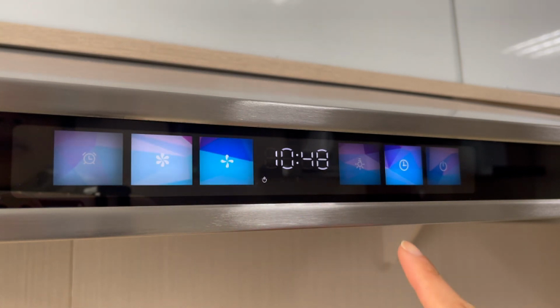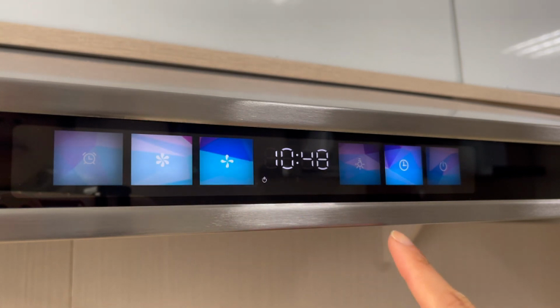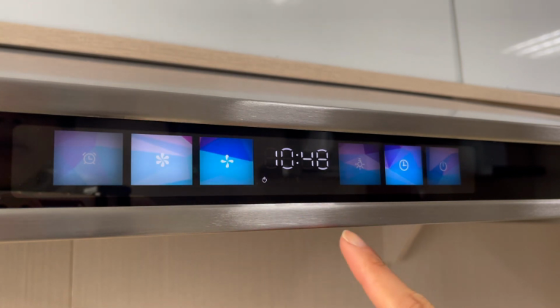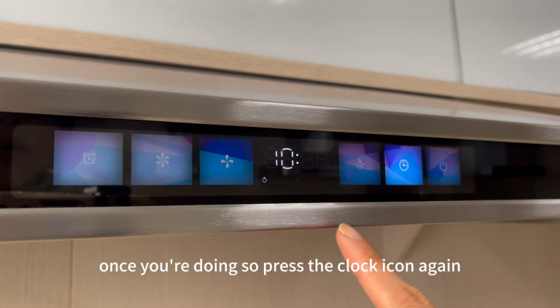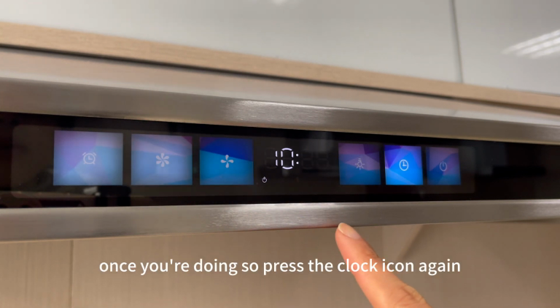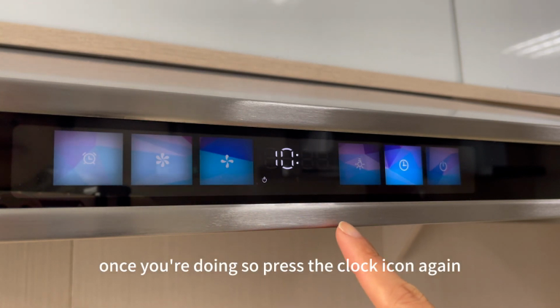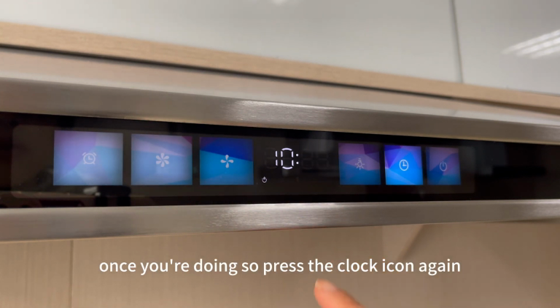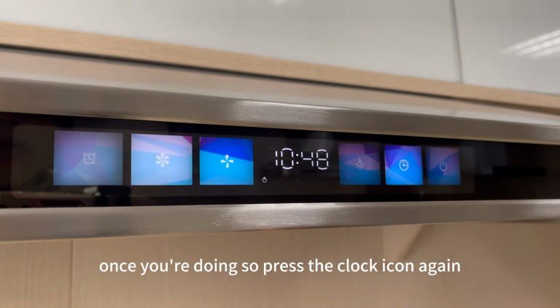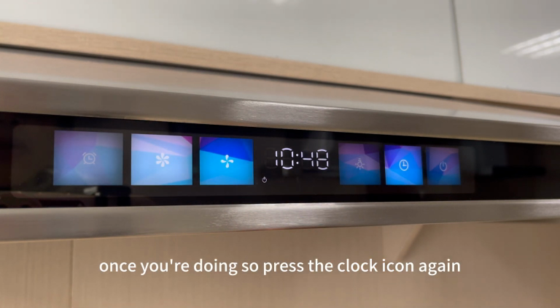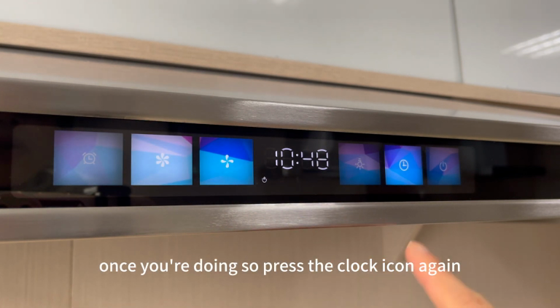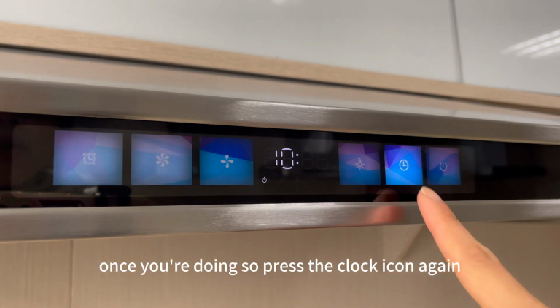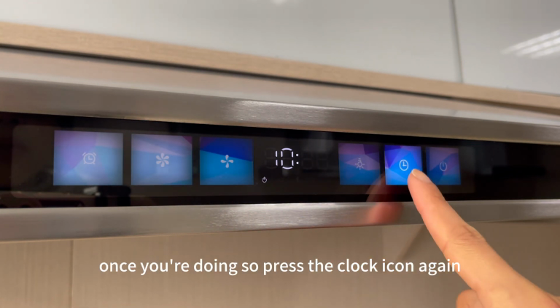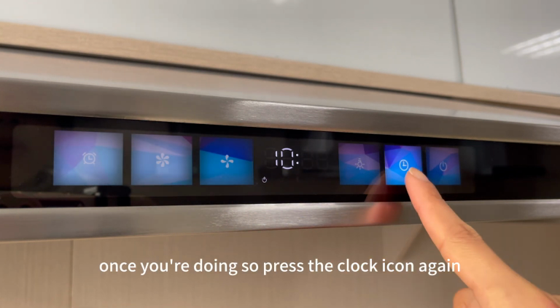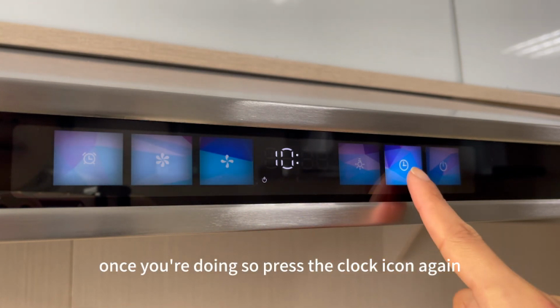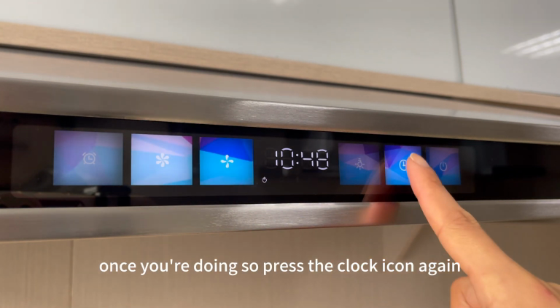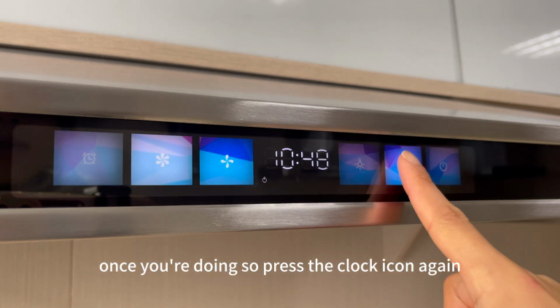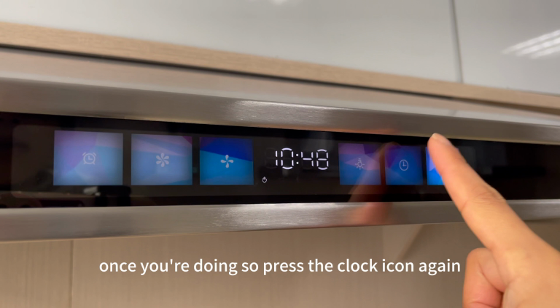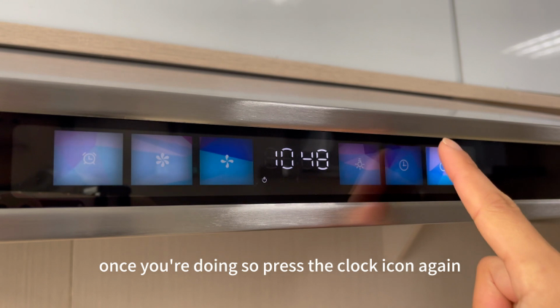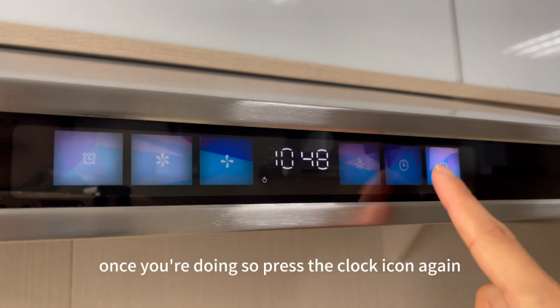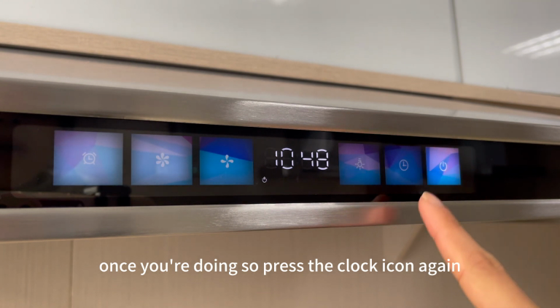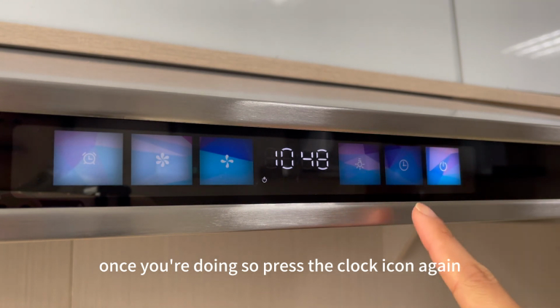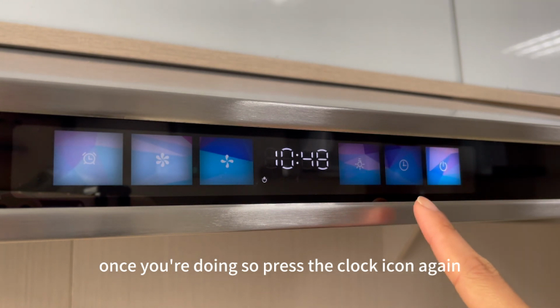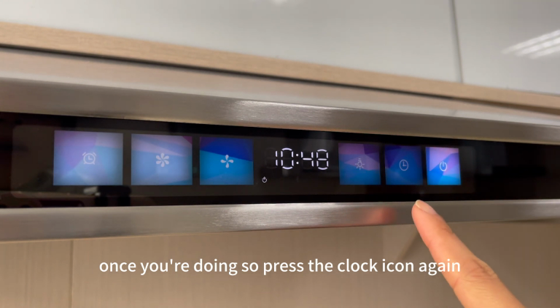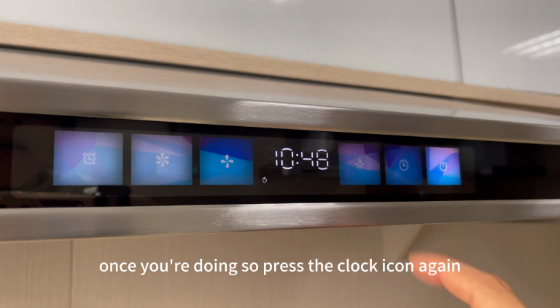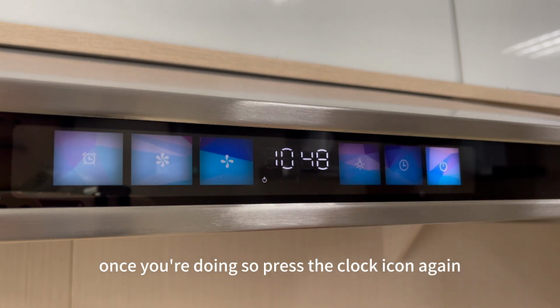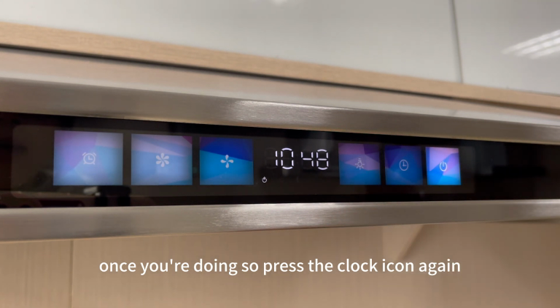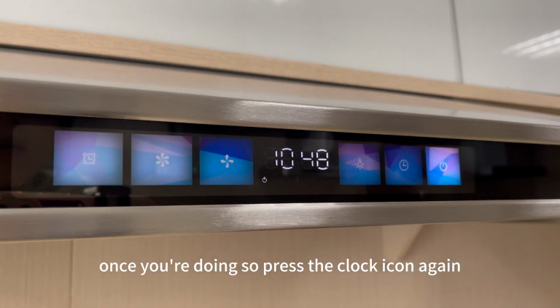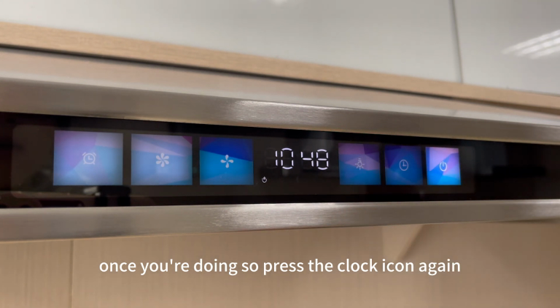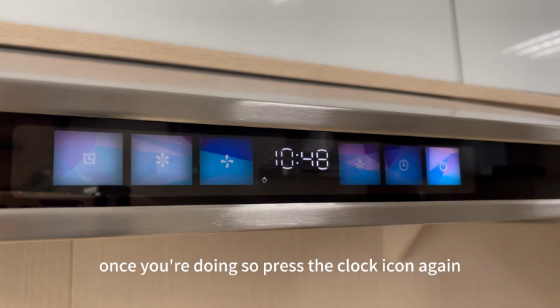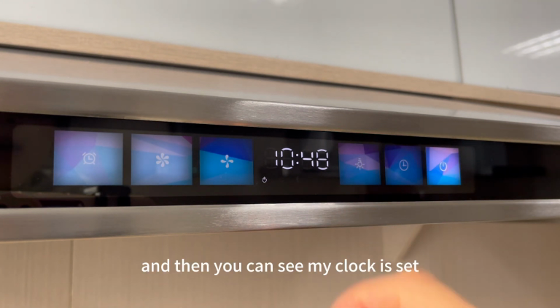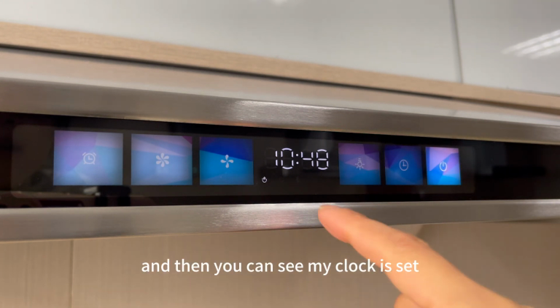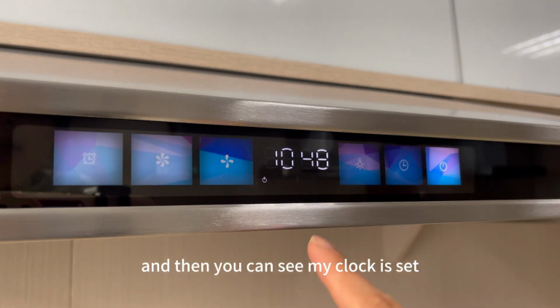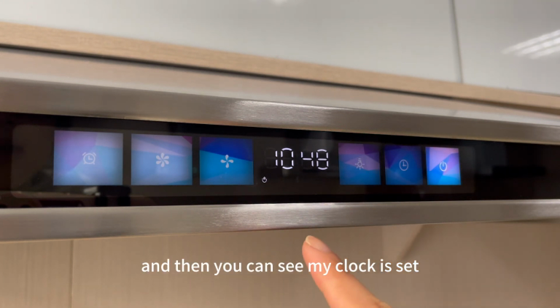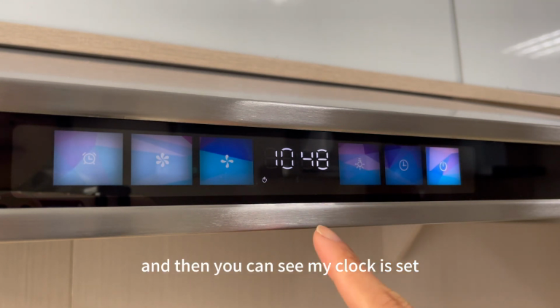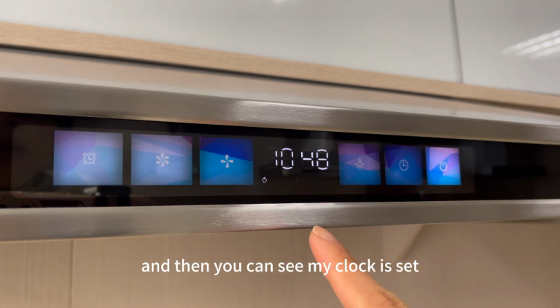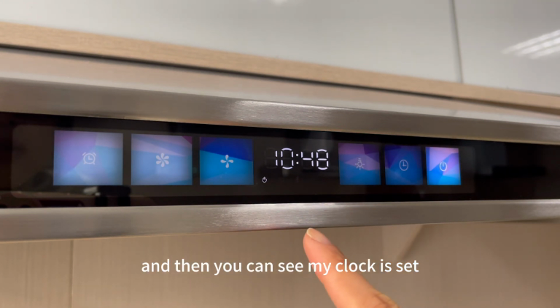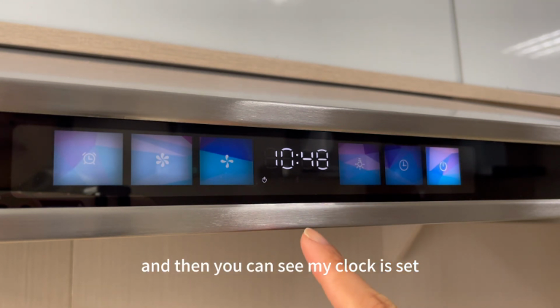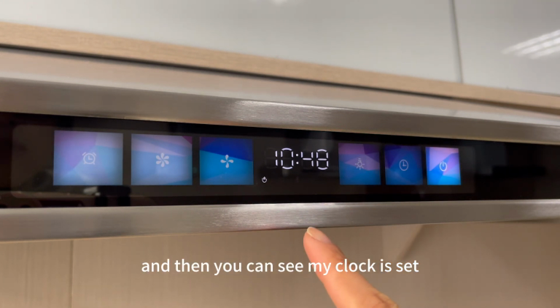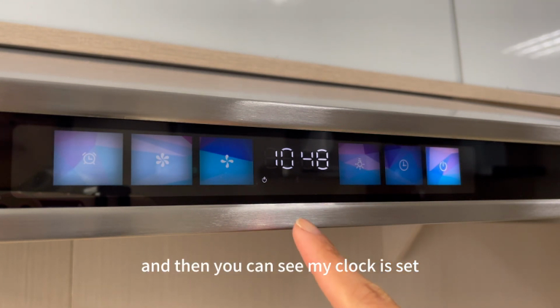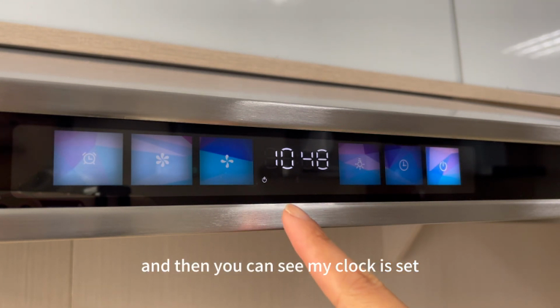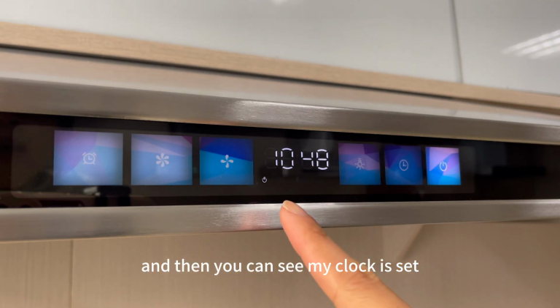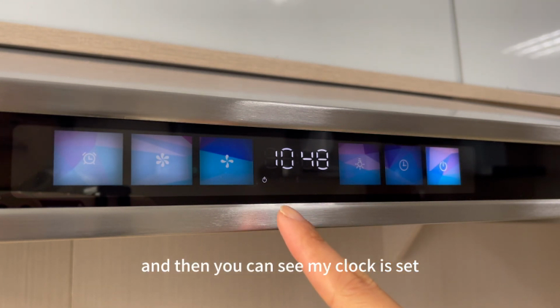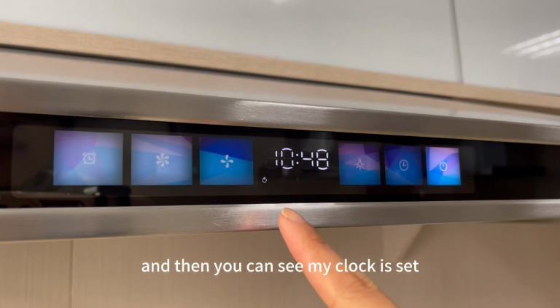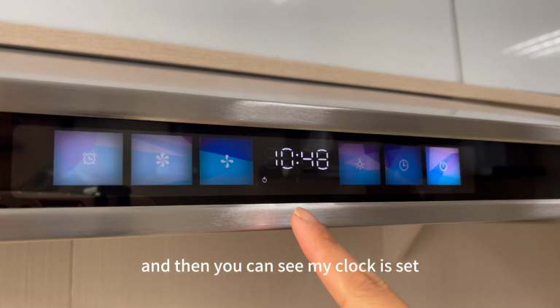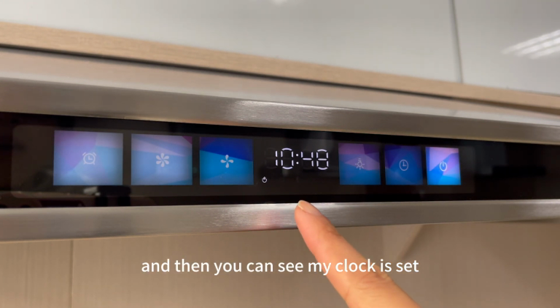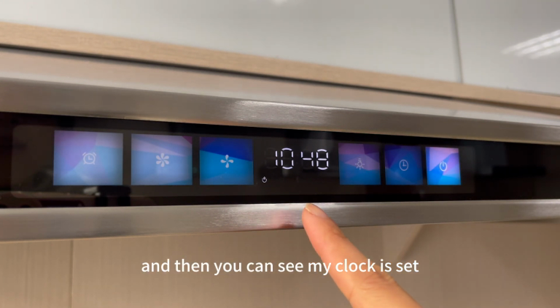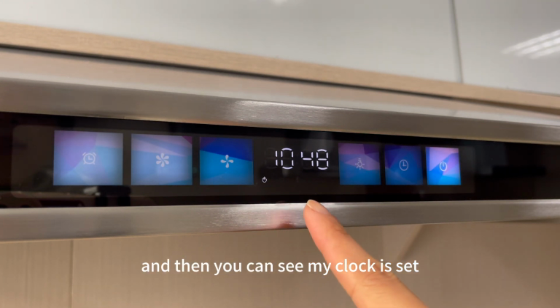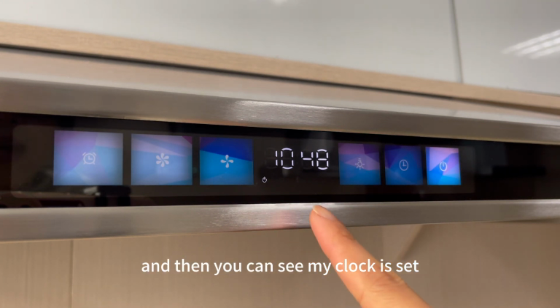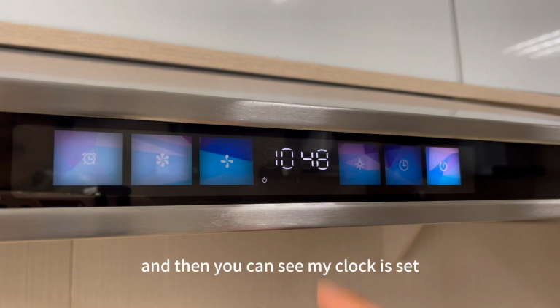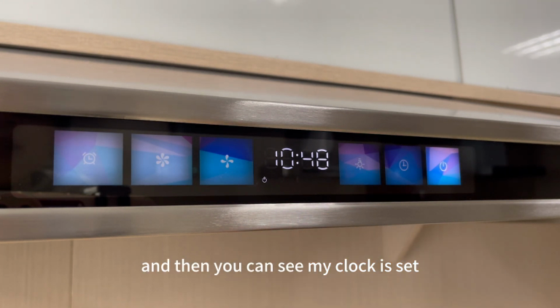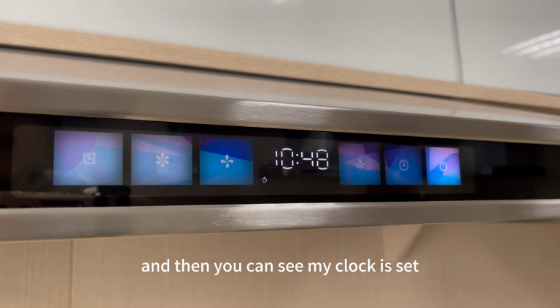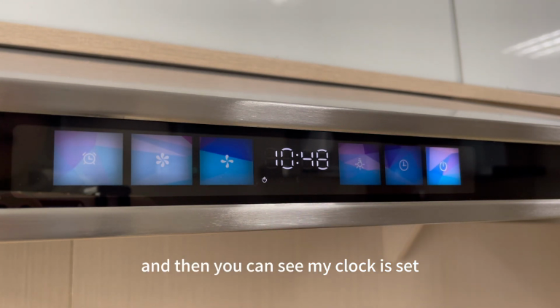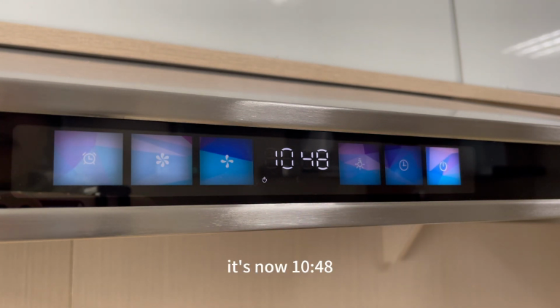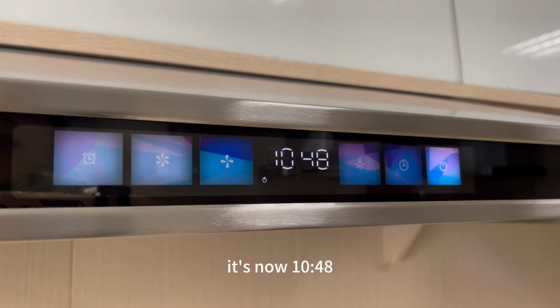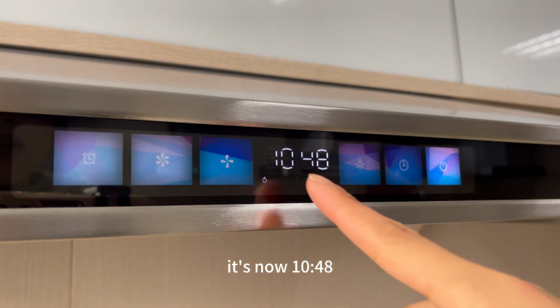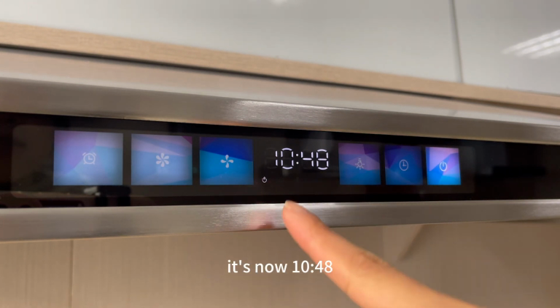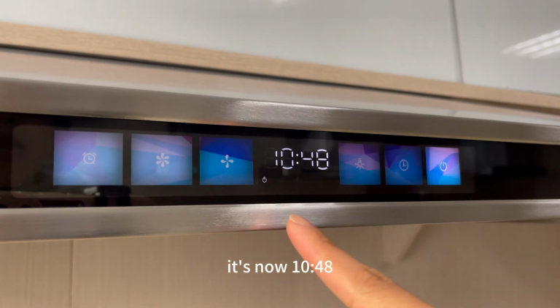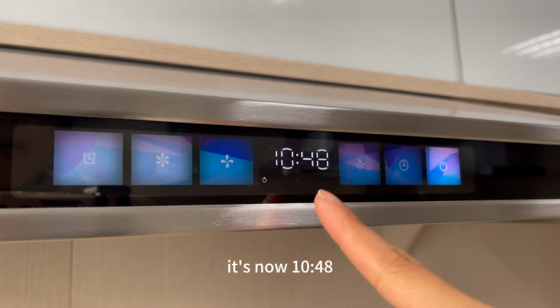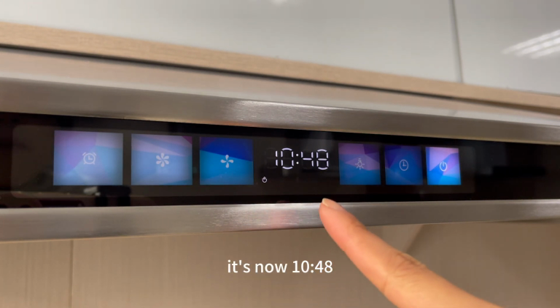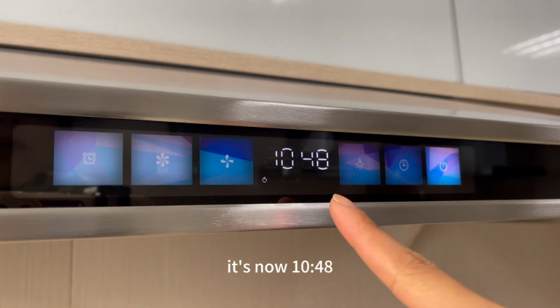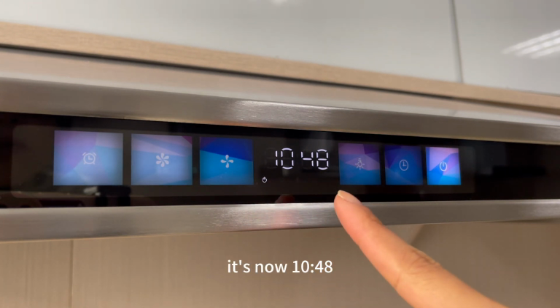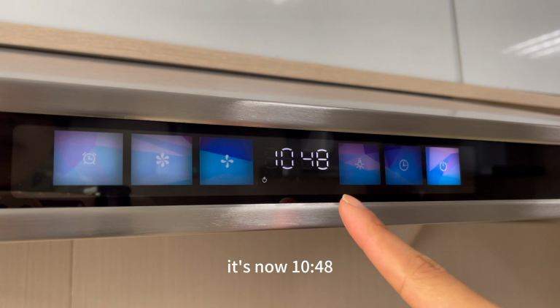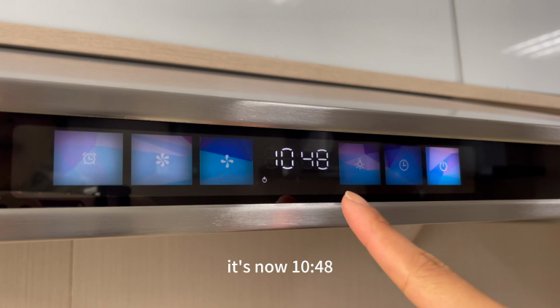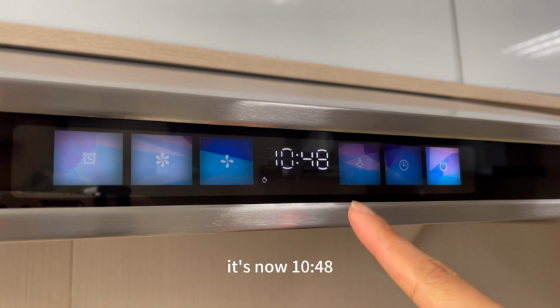Once you're done, press the clock icon again and you can see my clock is set. It's now 10:48.